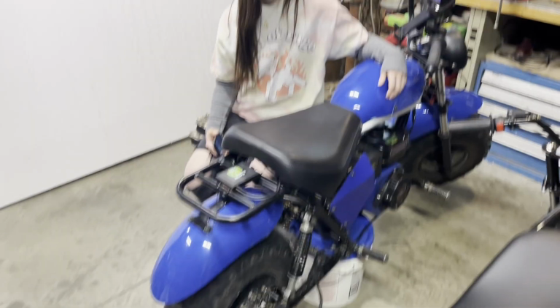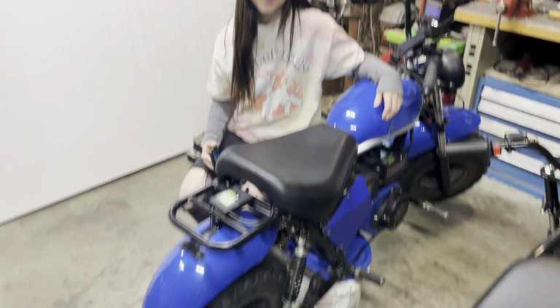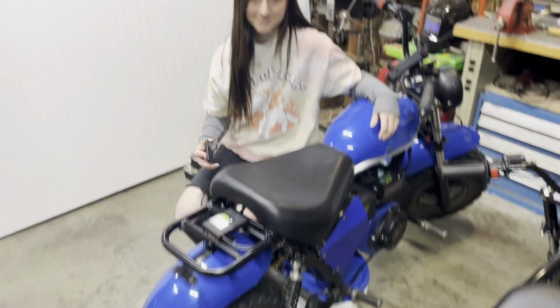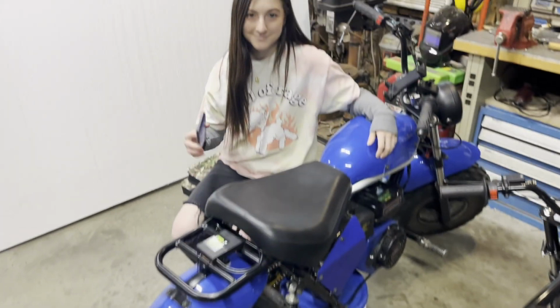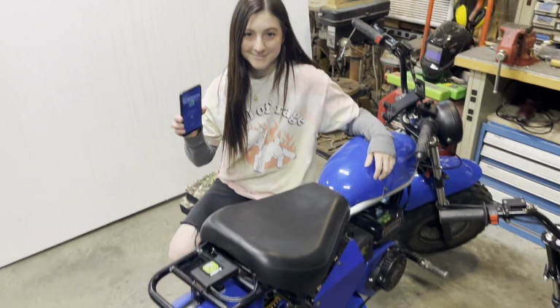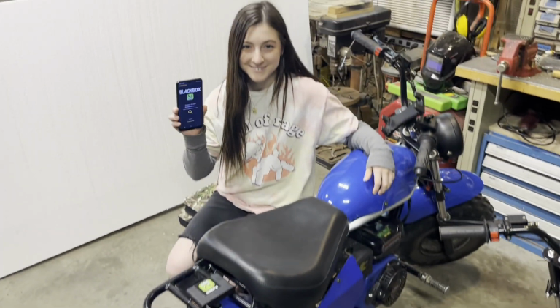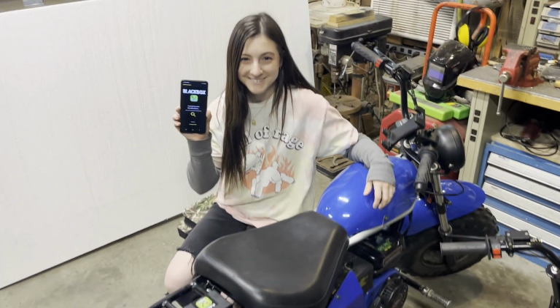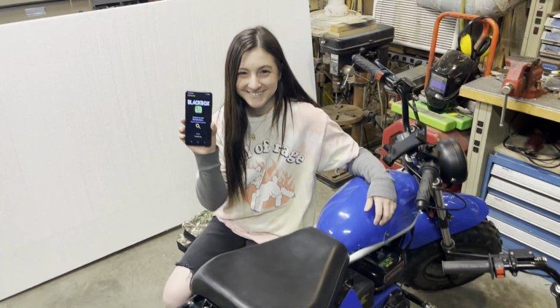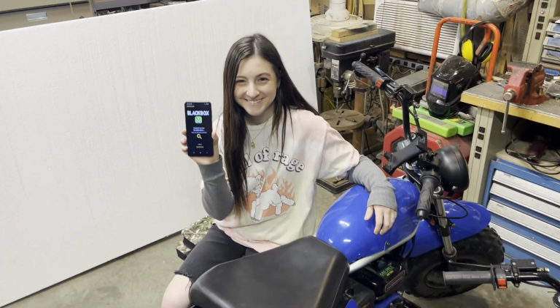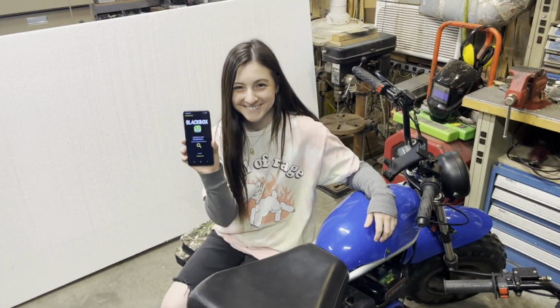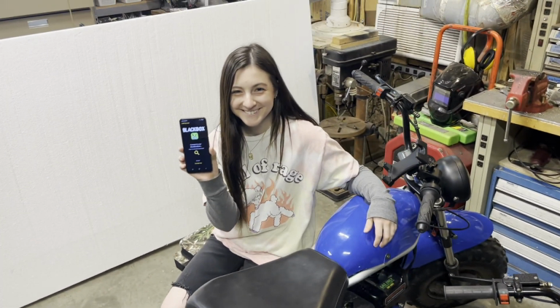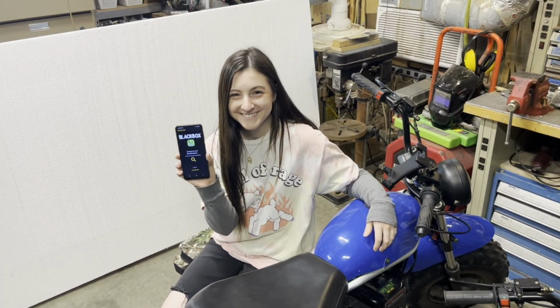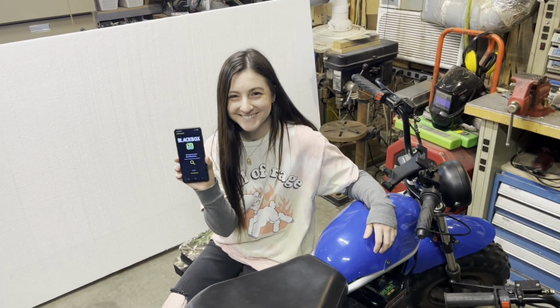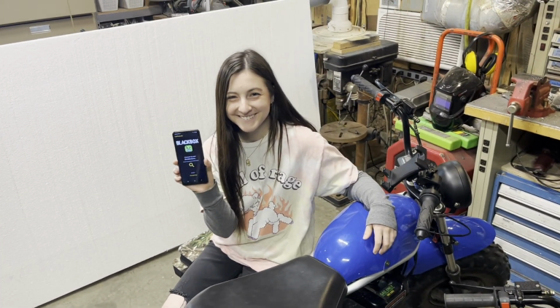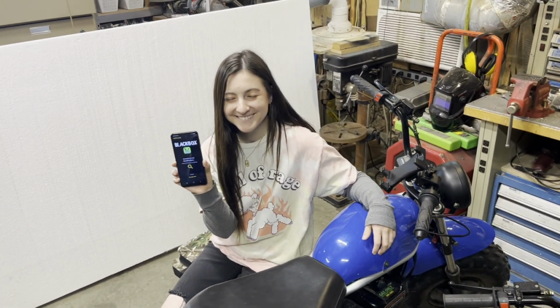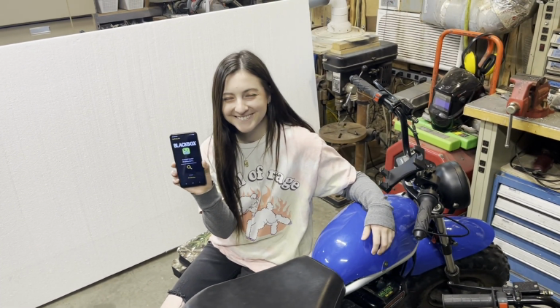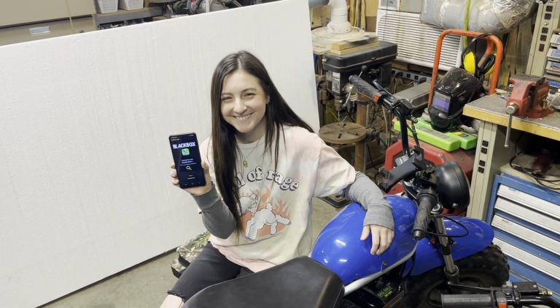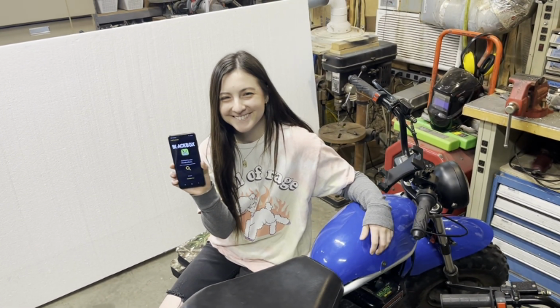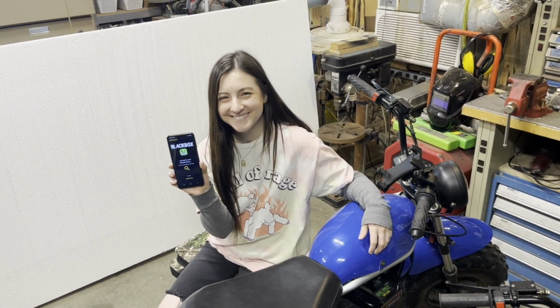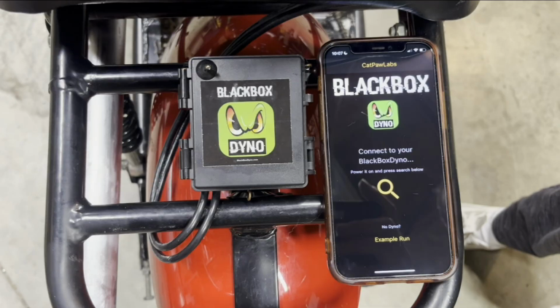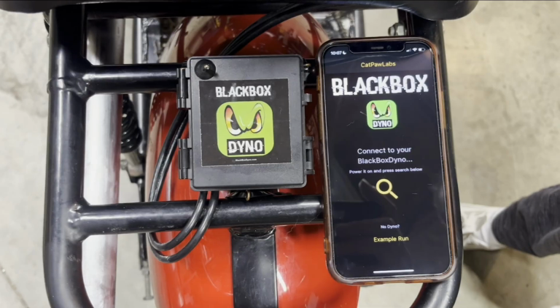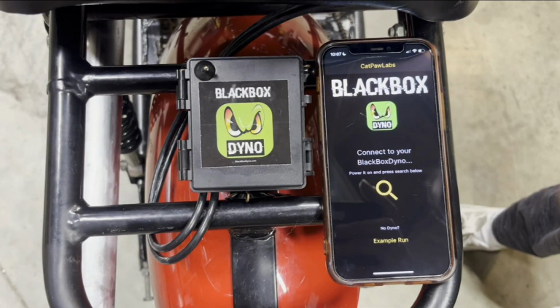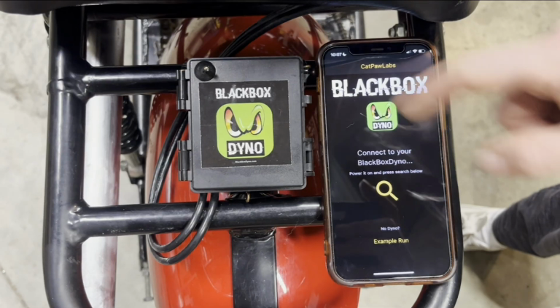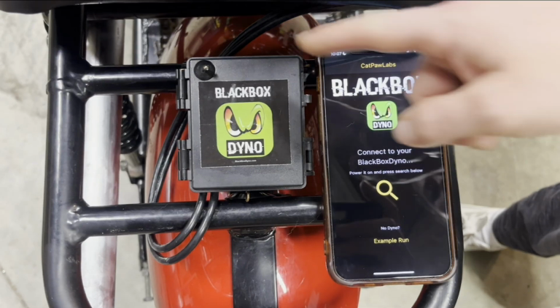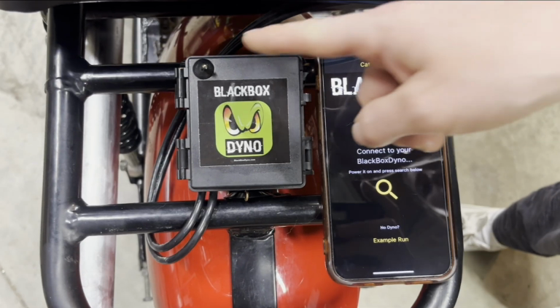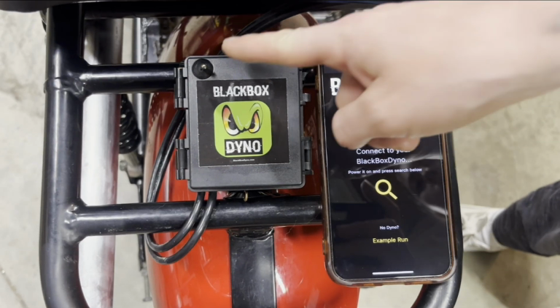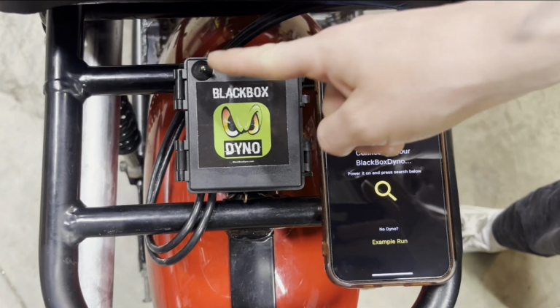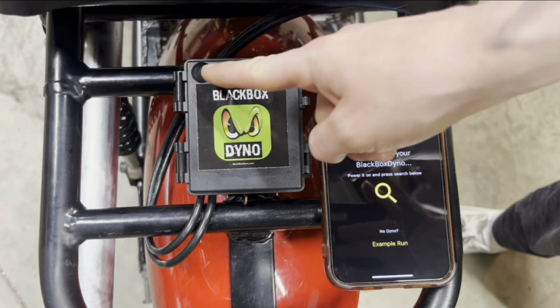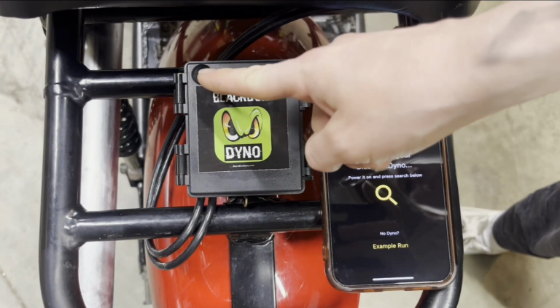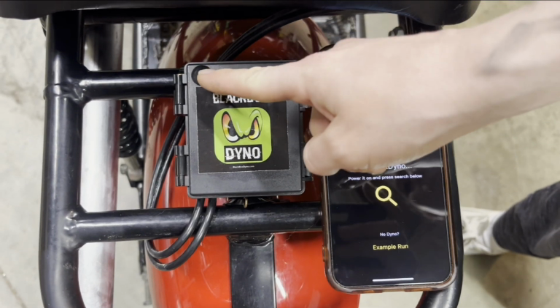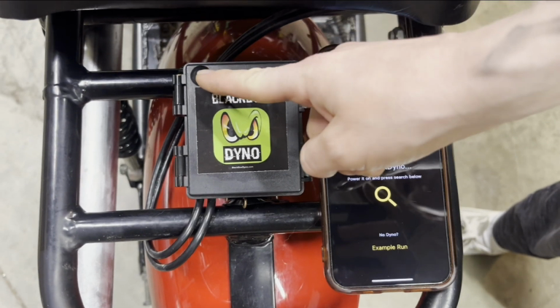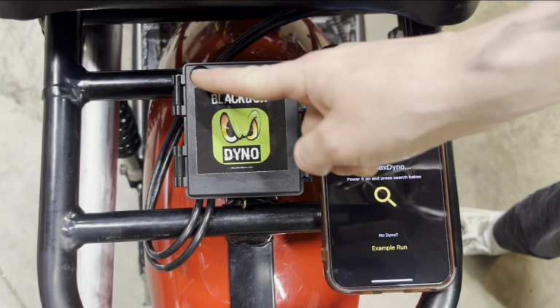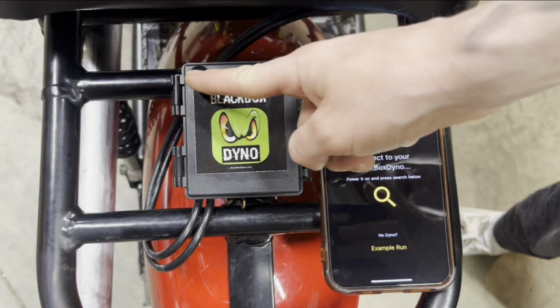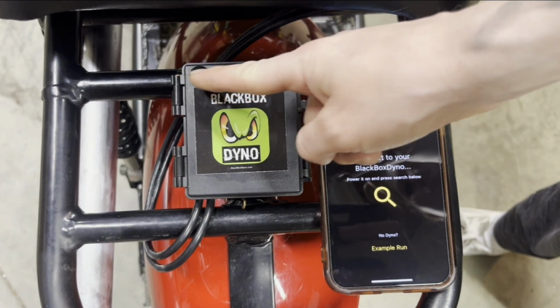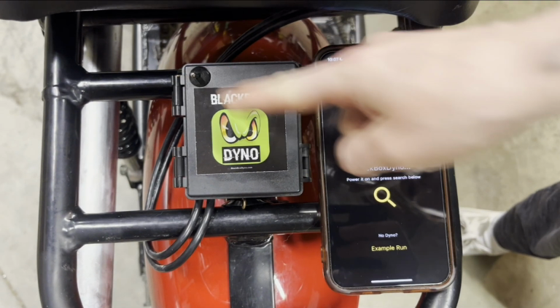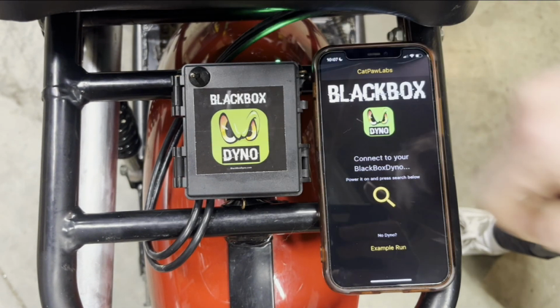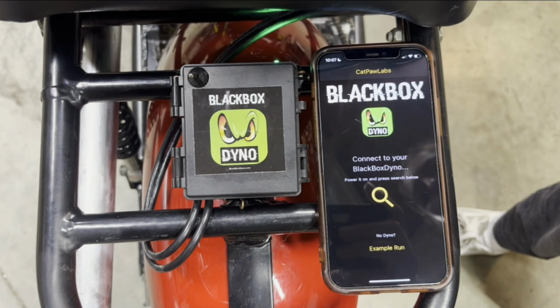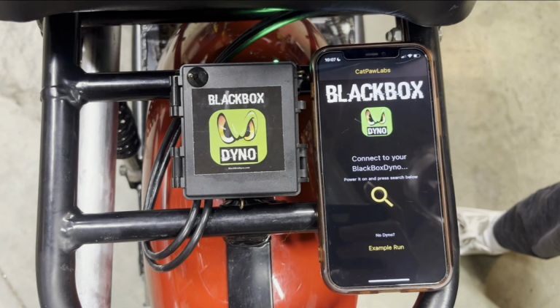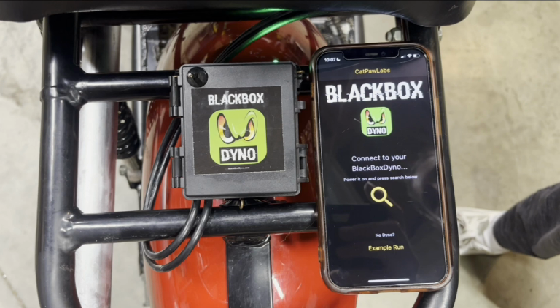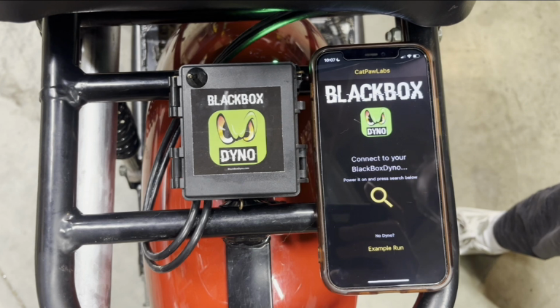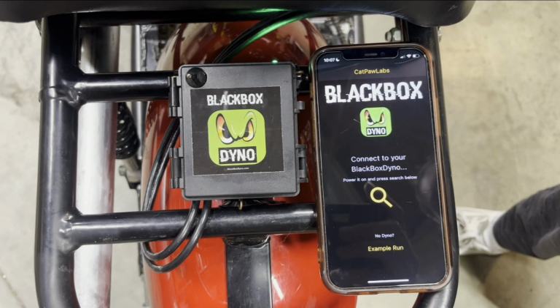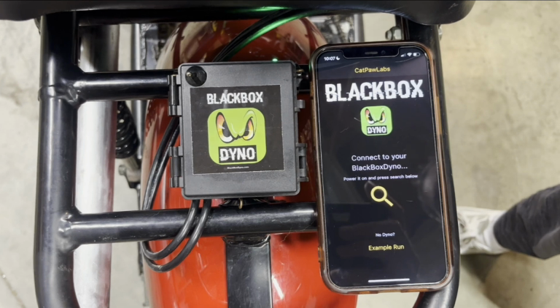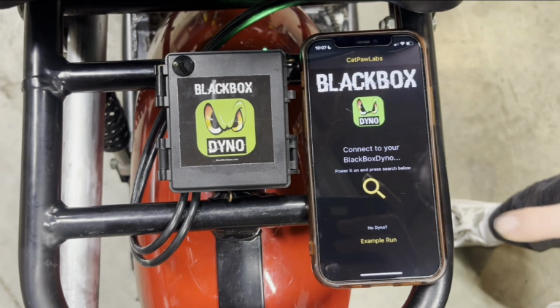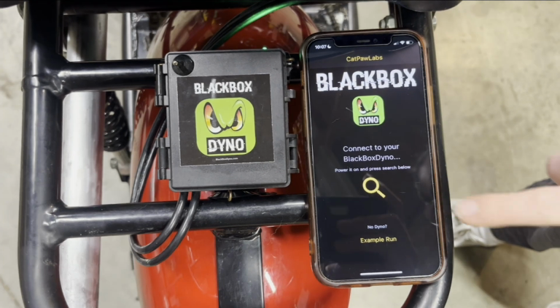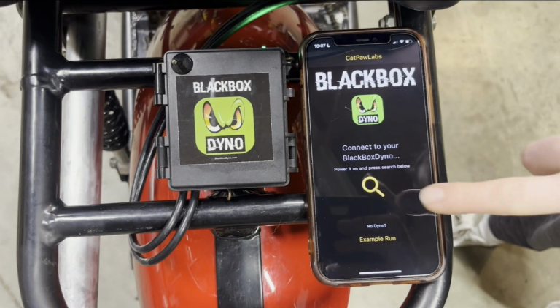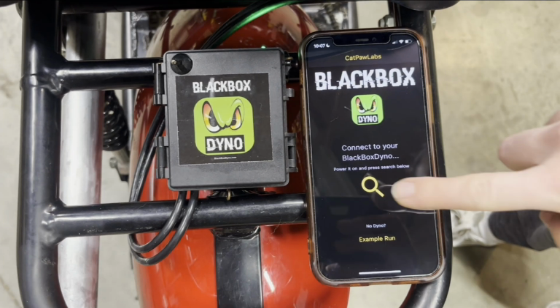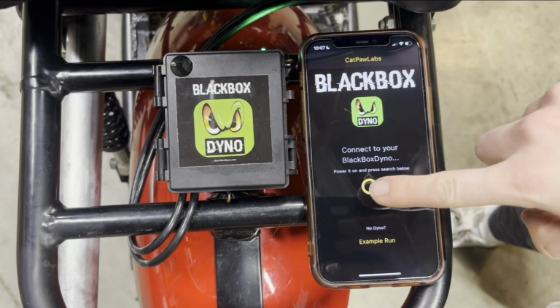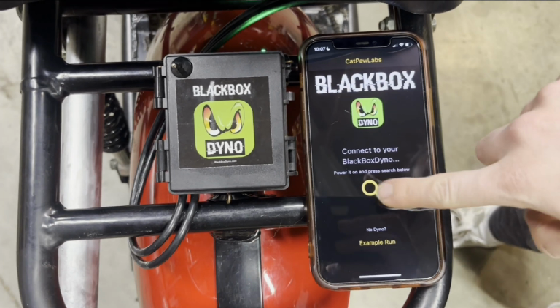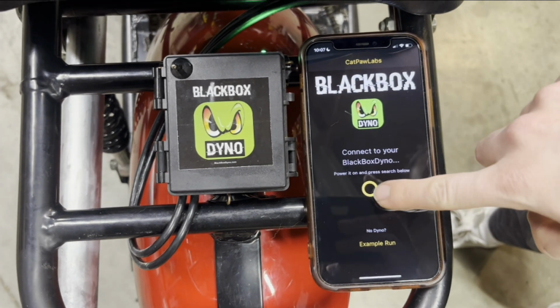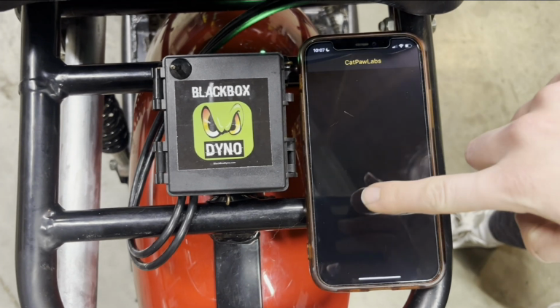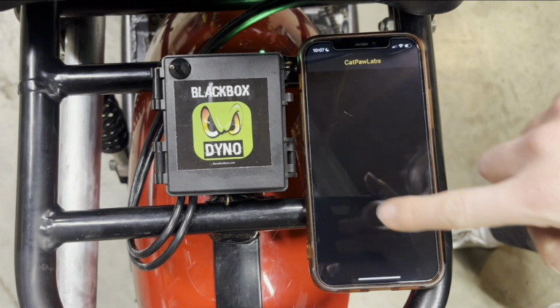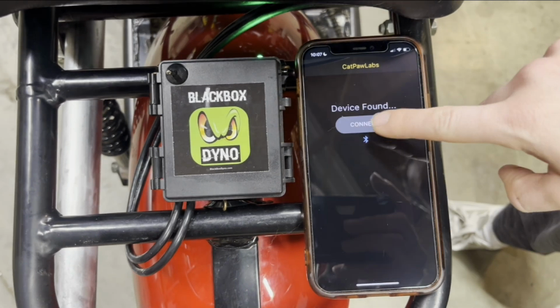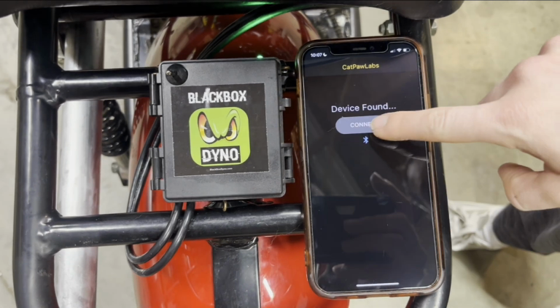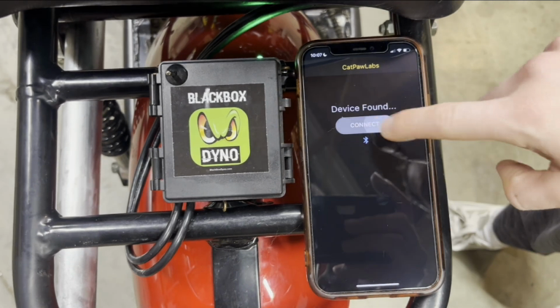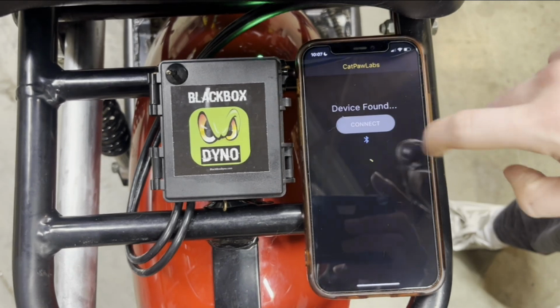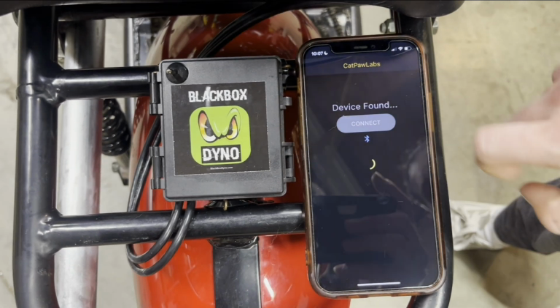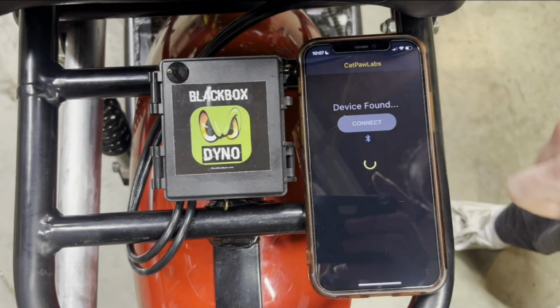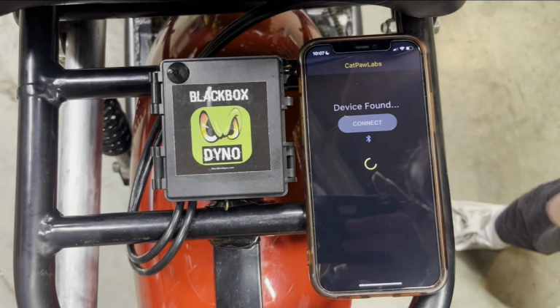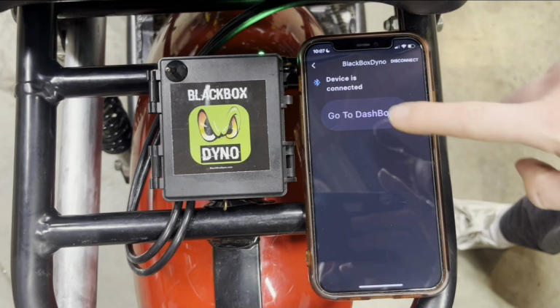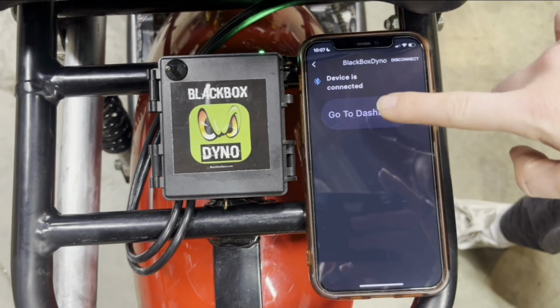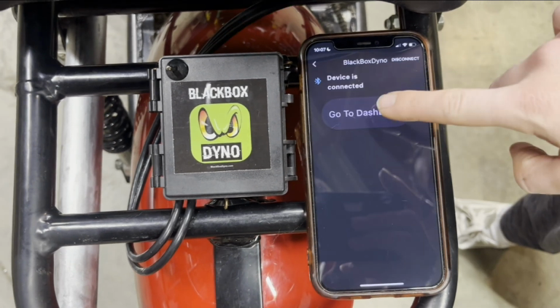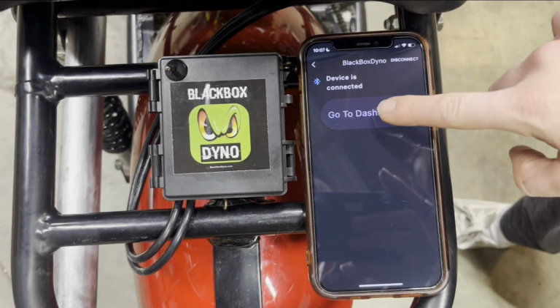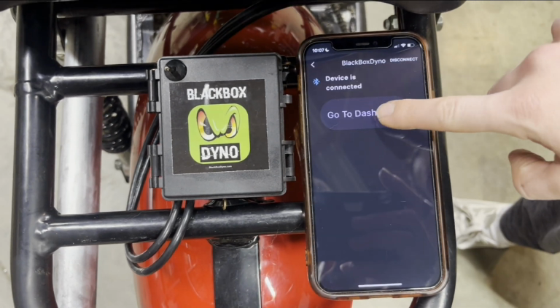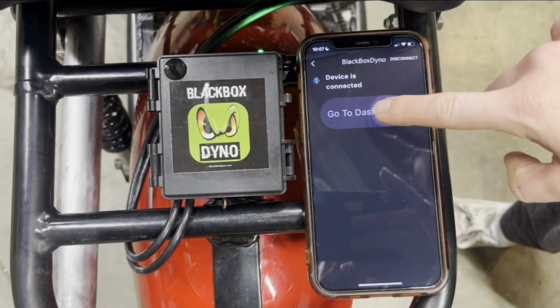Lexi wrote the phone app, so she'll take you through it. Bring up the app on your phone, turn on your dyno, hit search, connect, and go to dashboard.